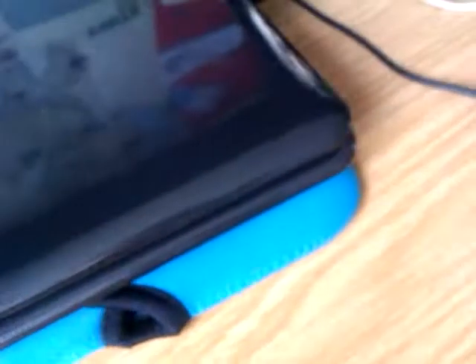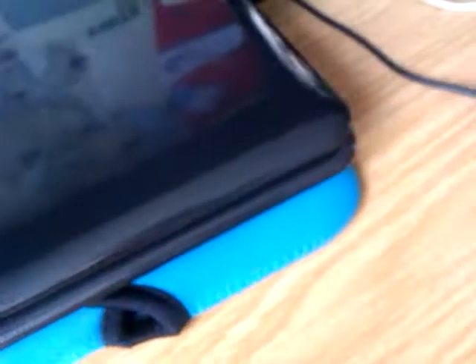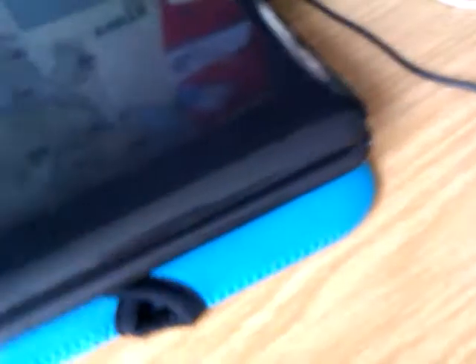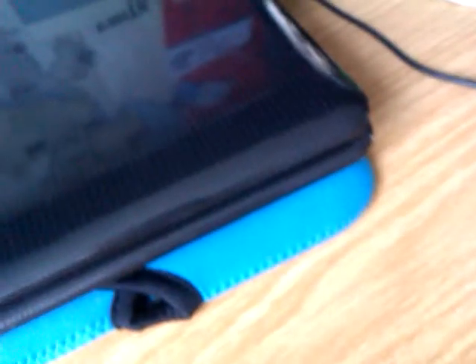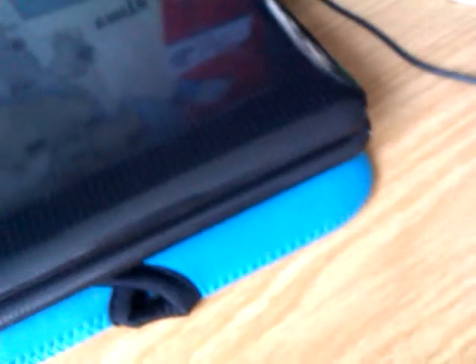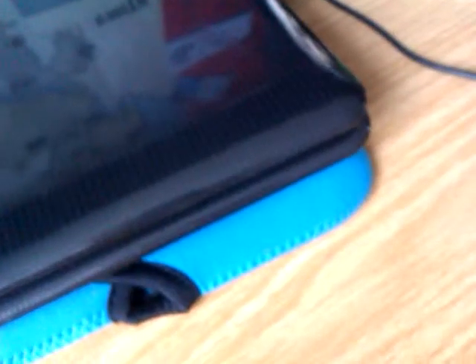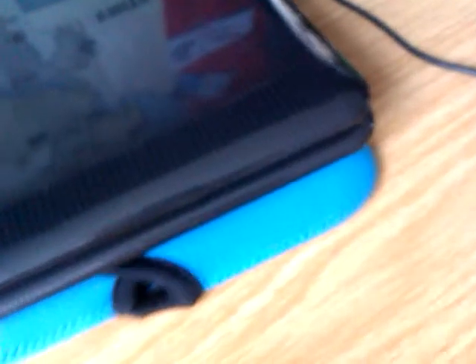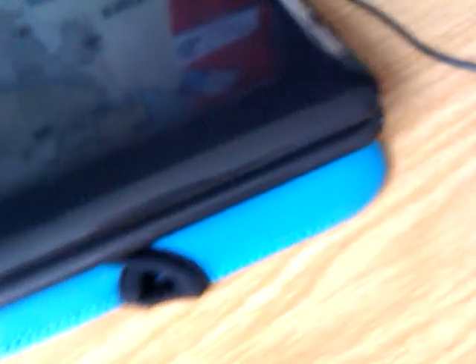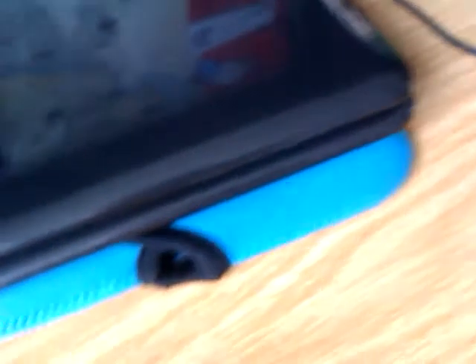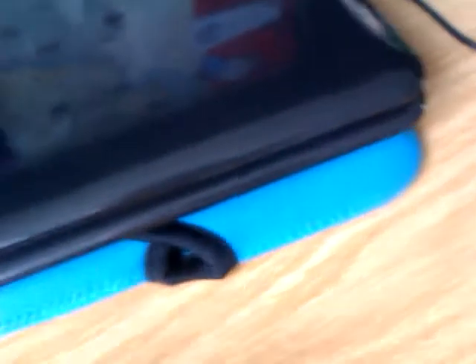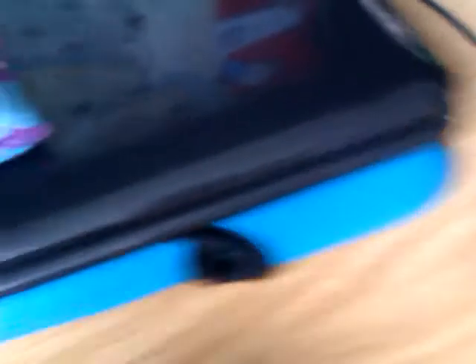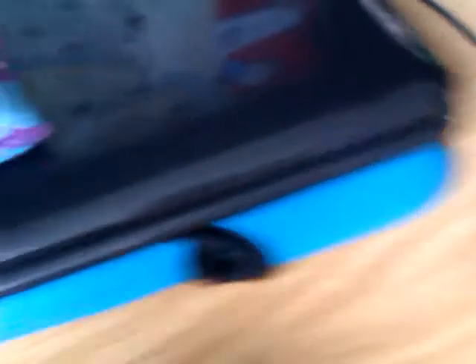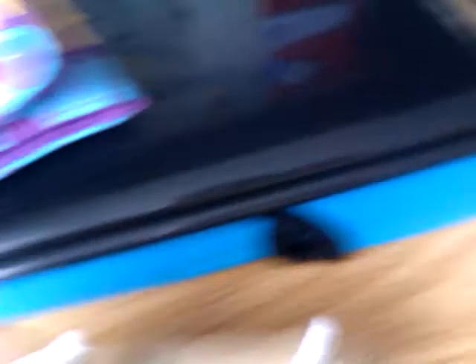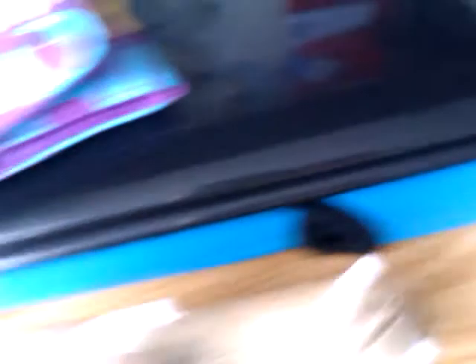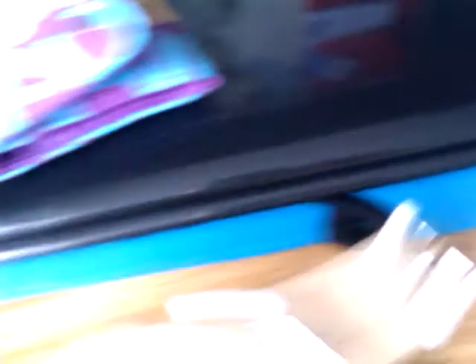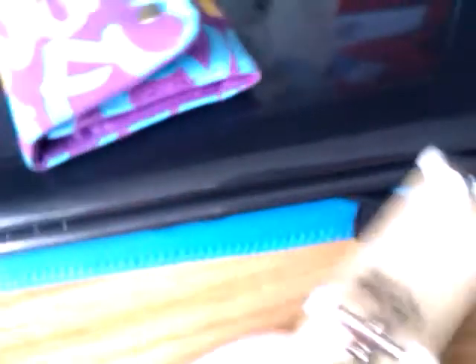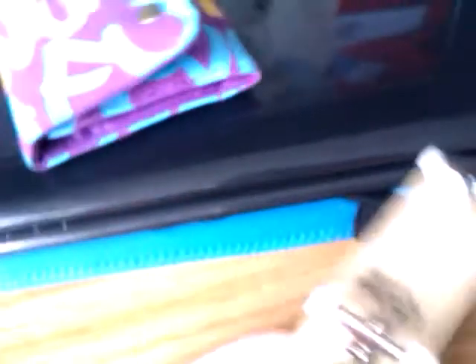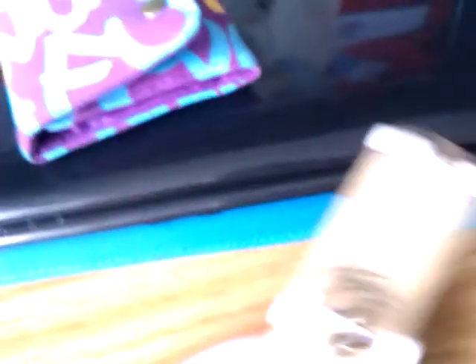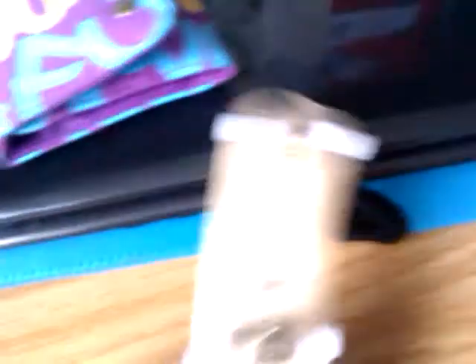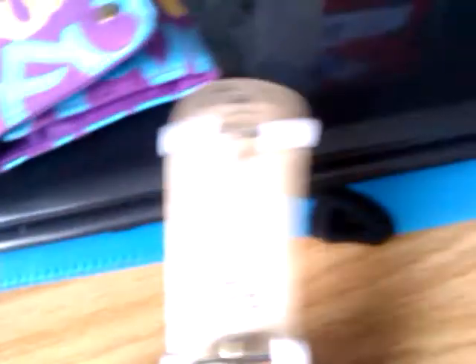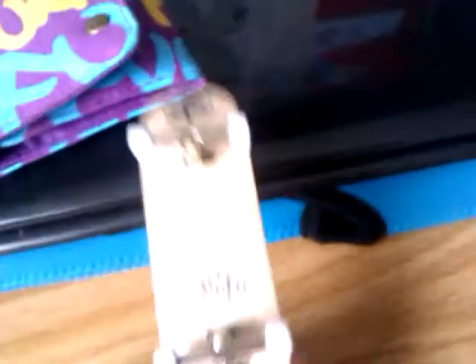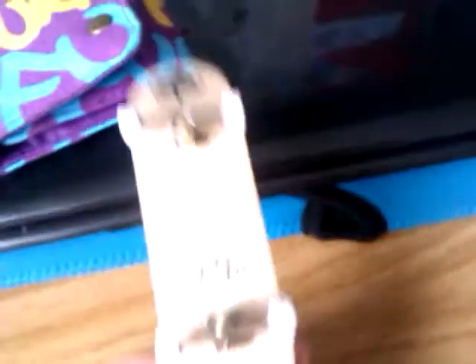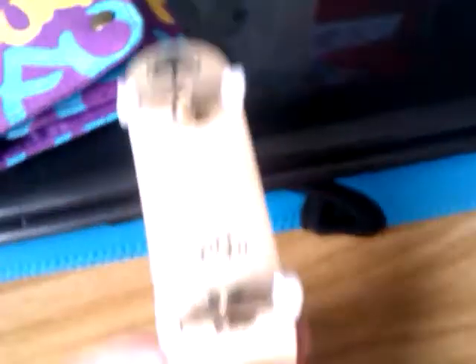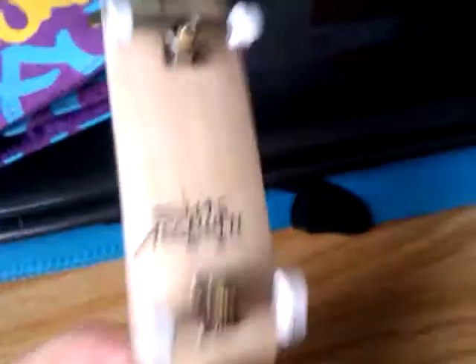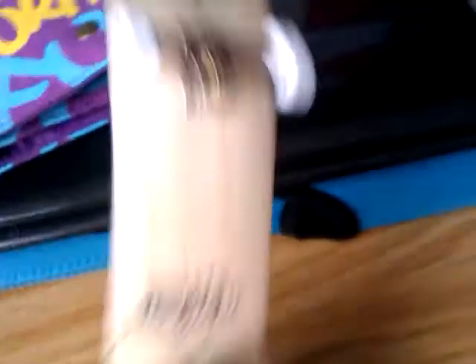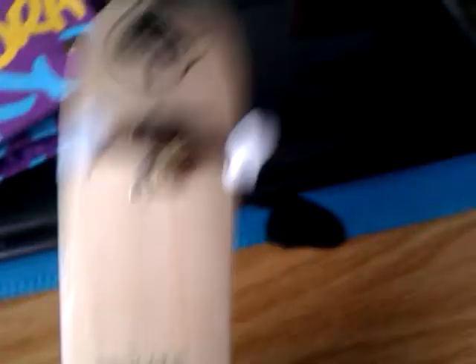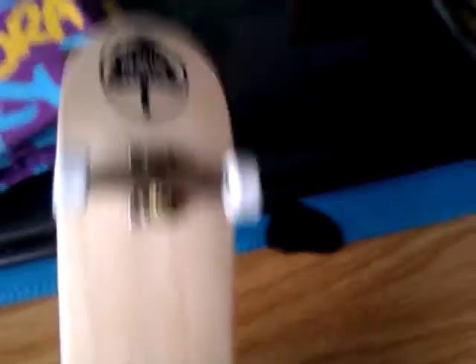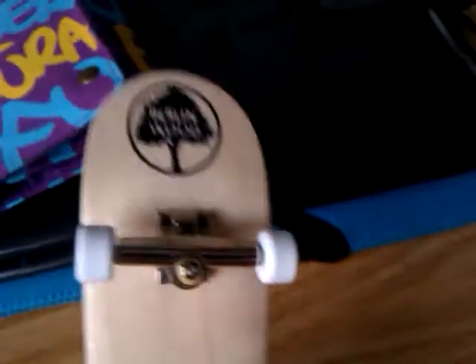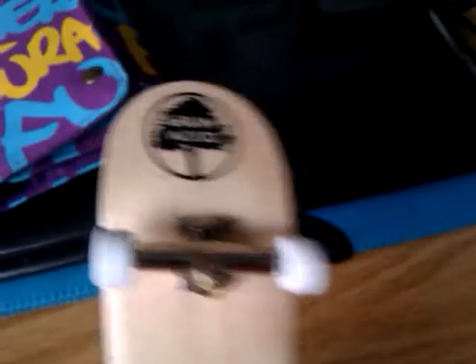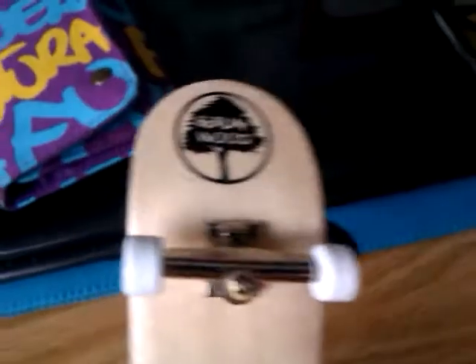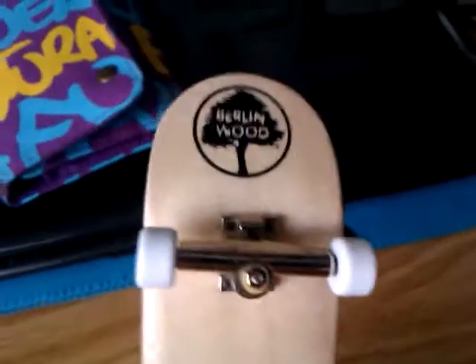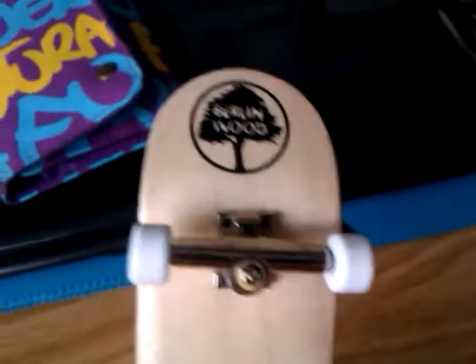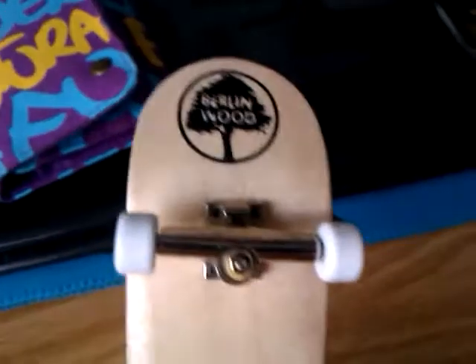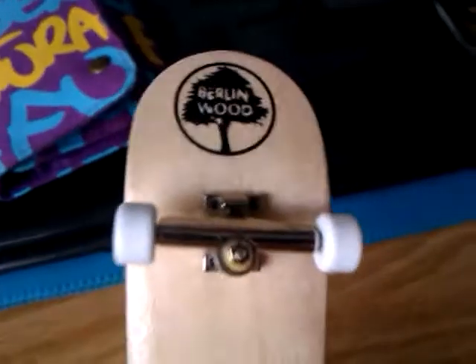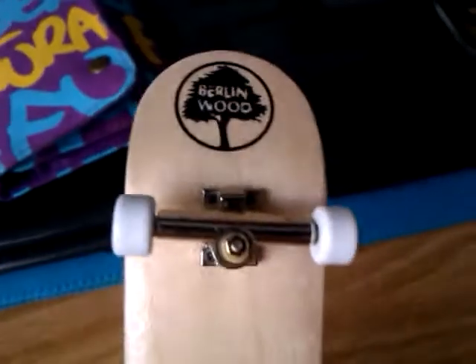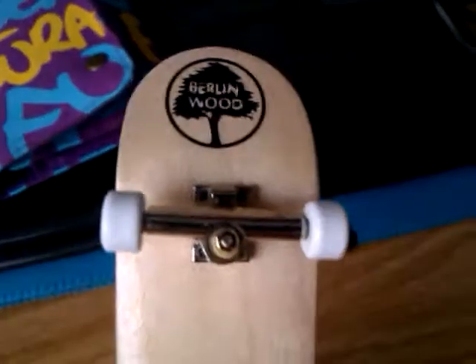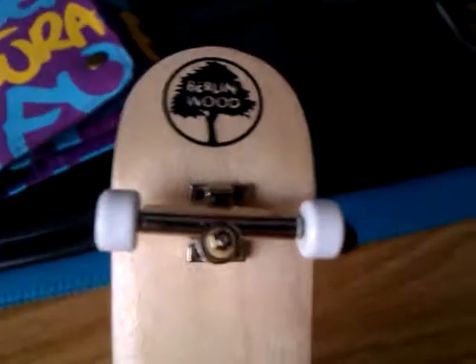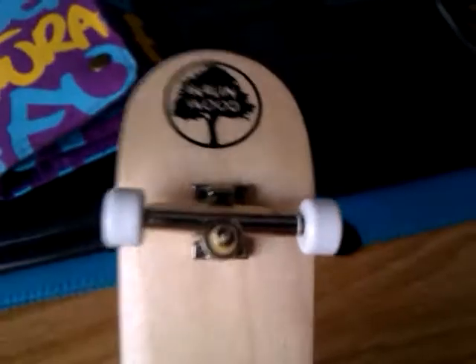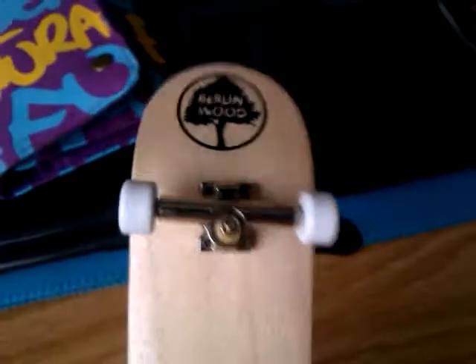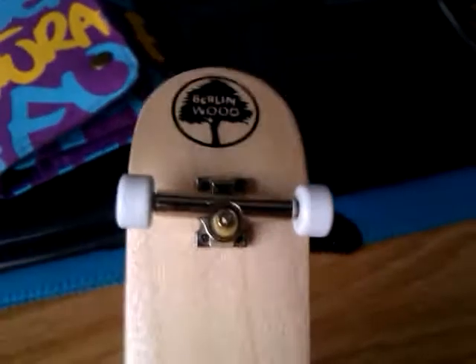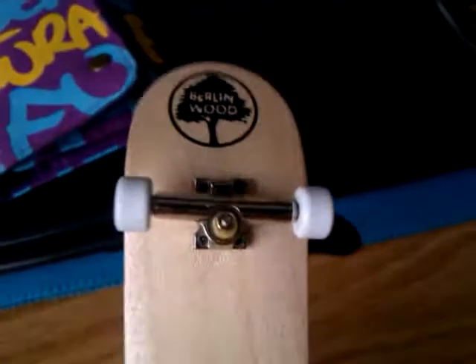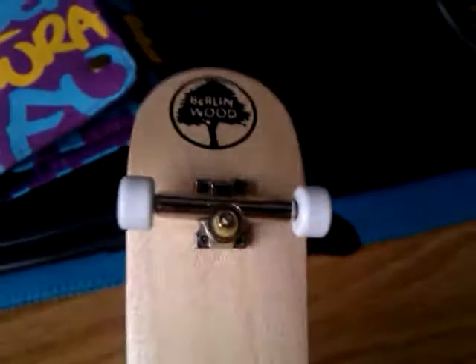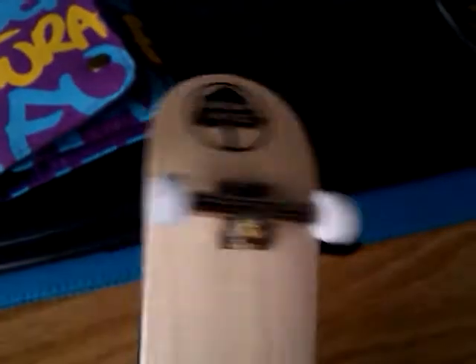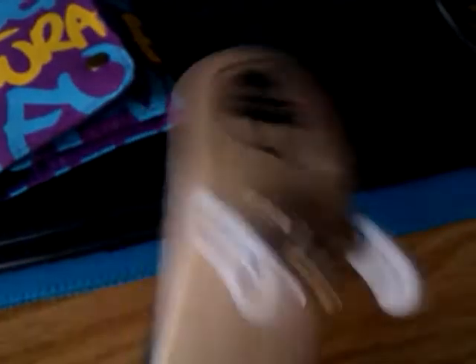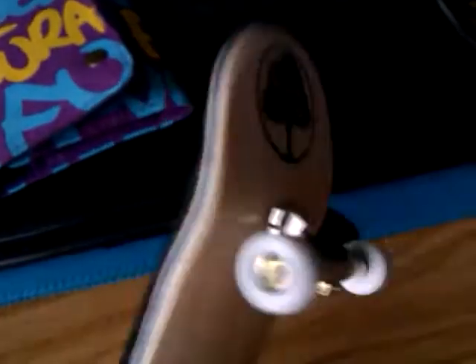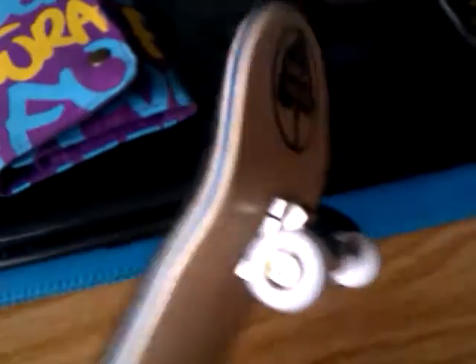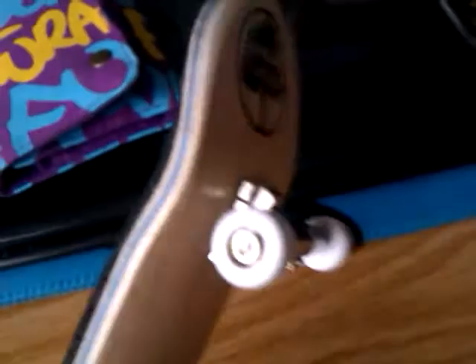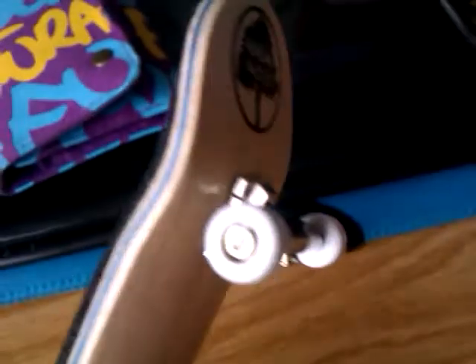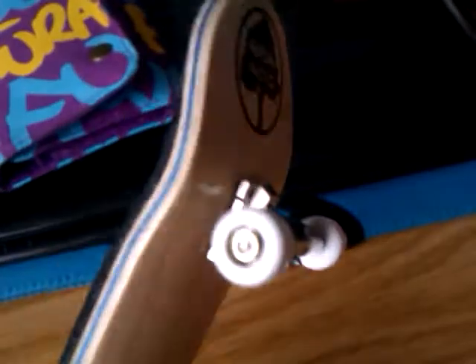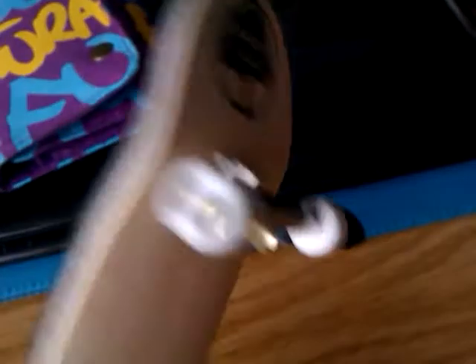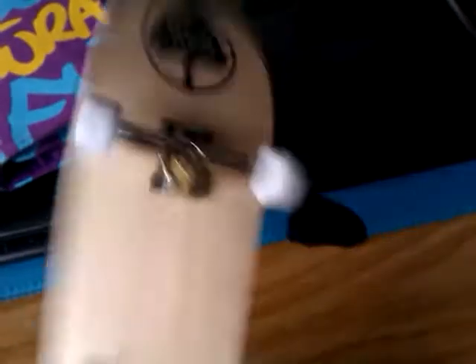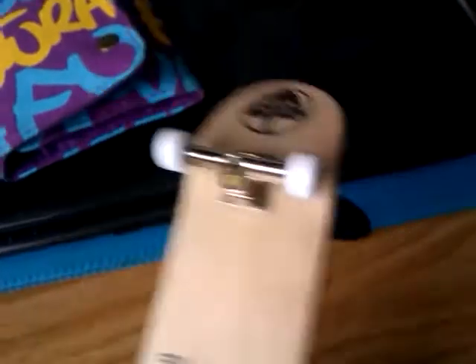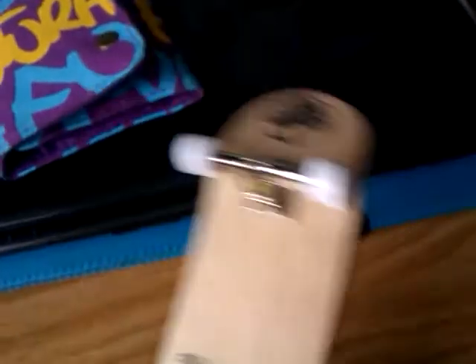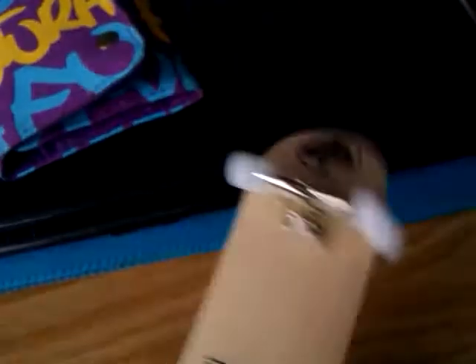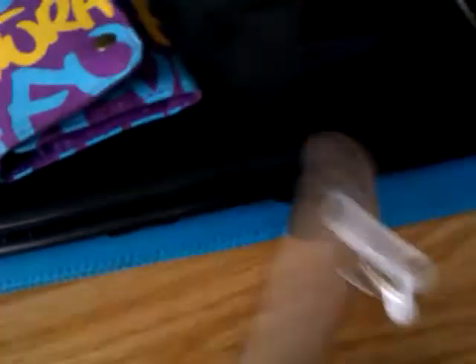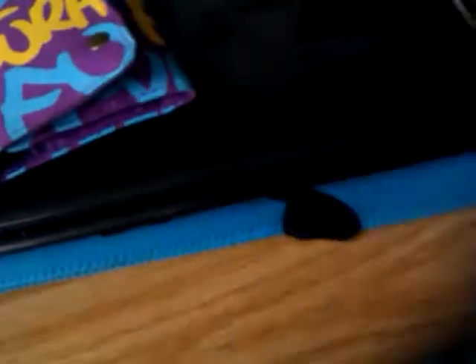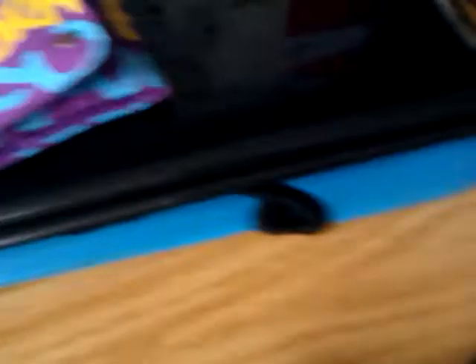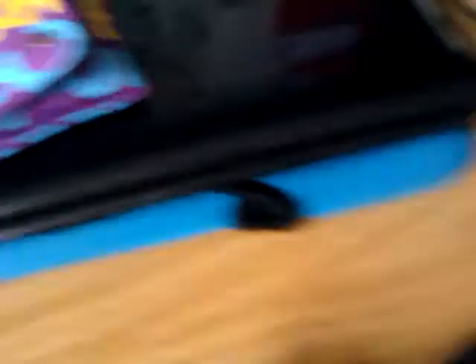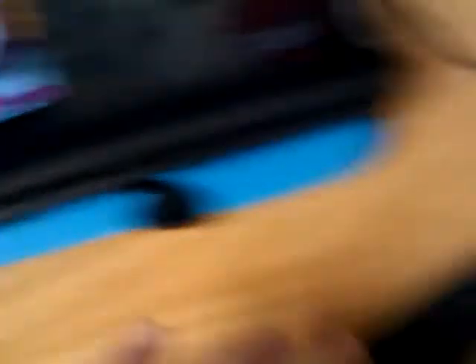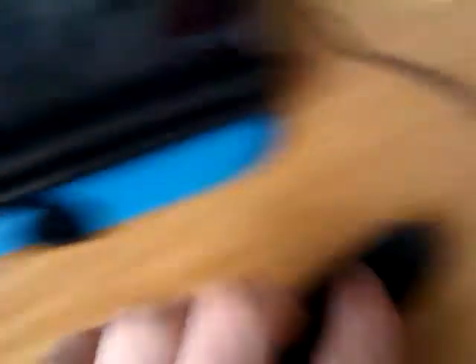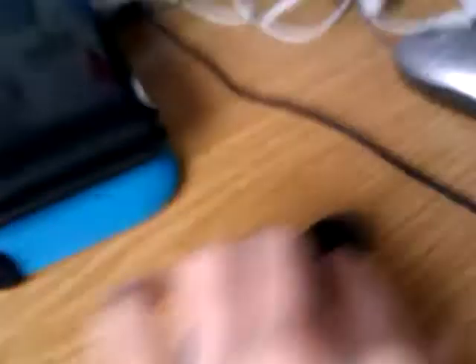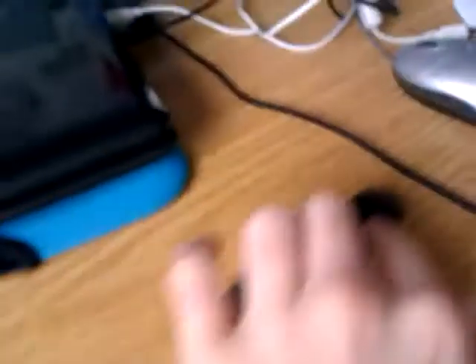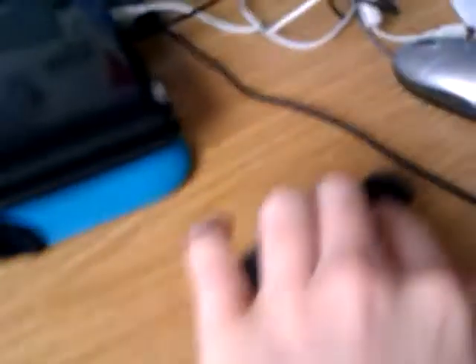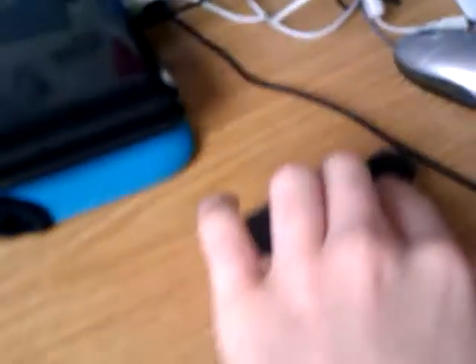So new chrome trucks, bearing wheels — just came in the post. And they're amazing.